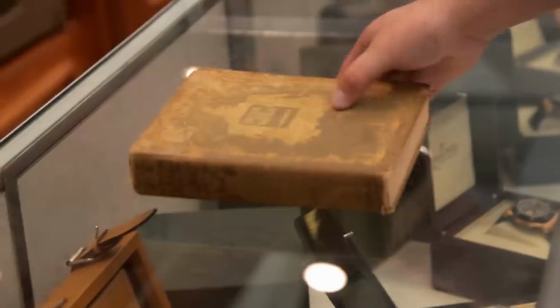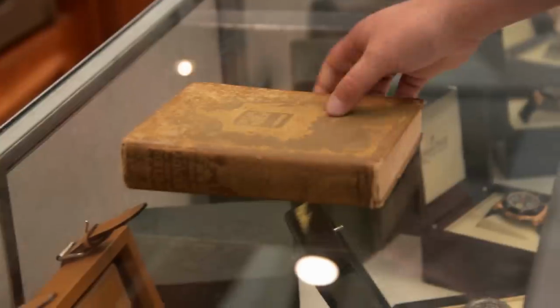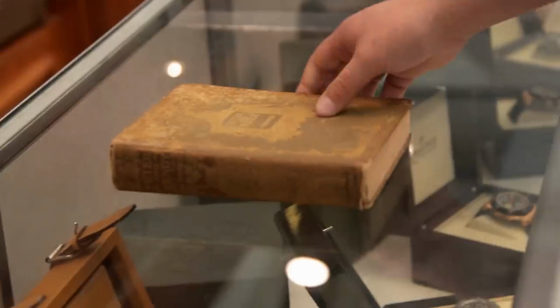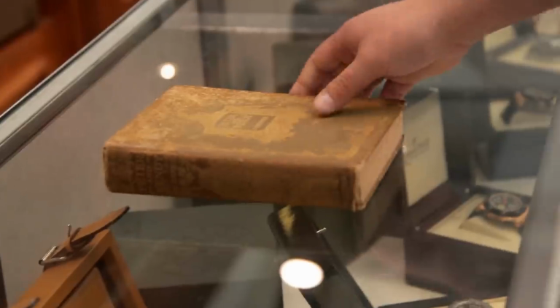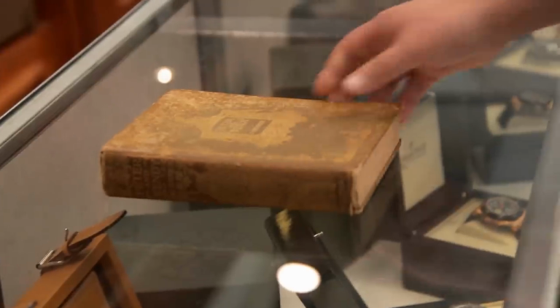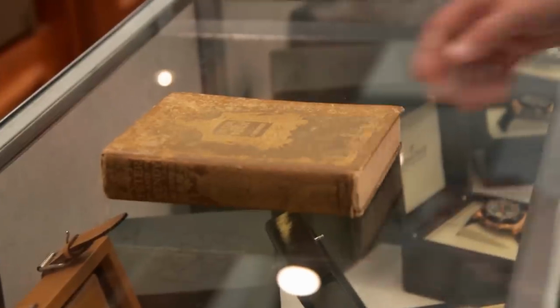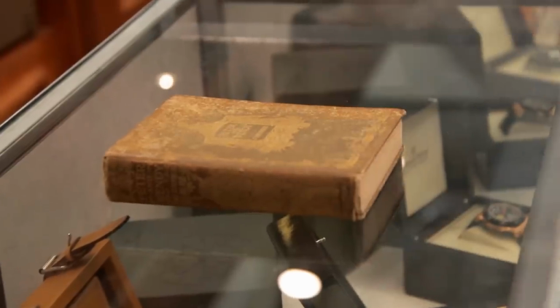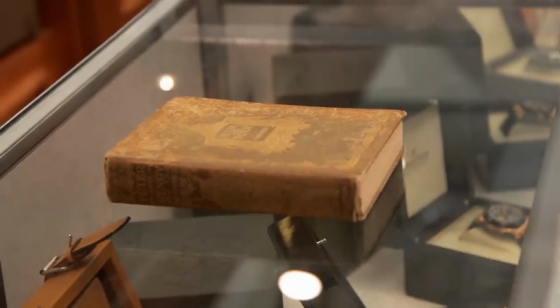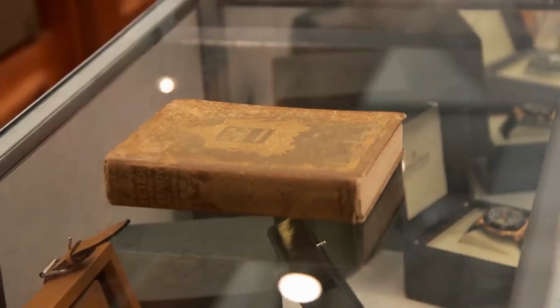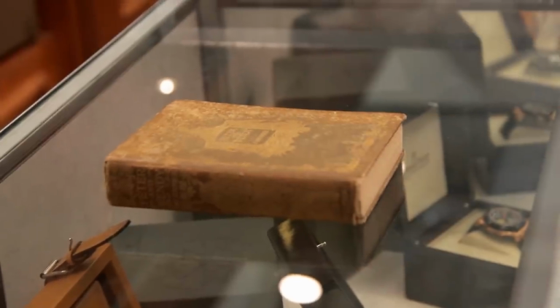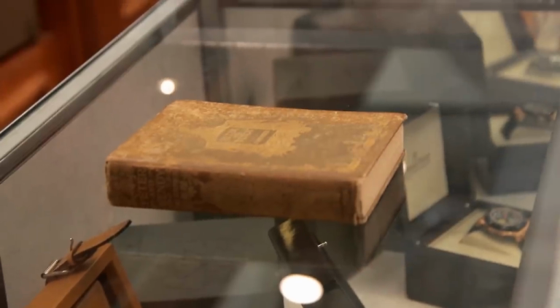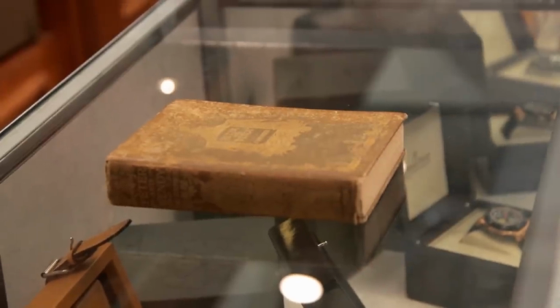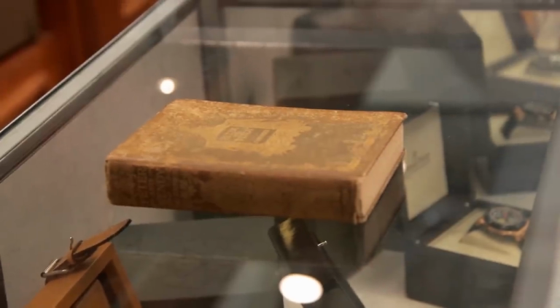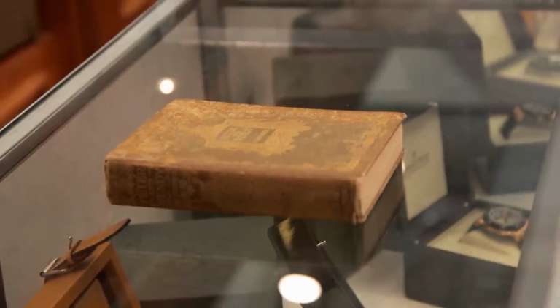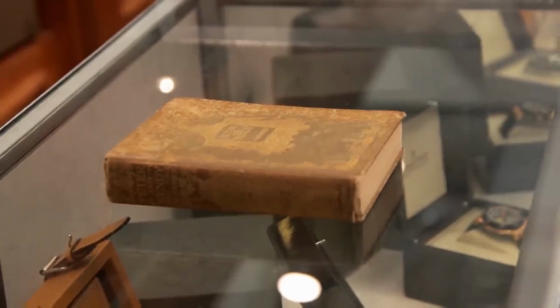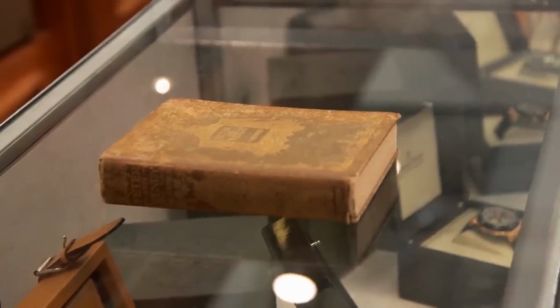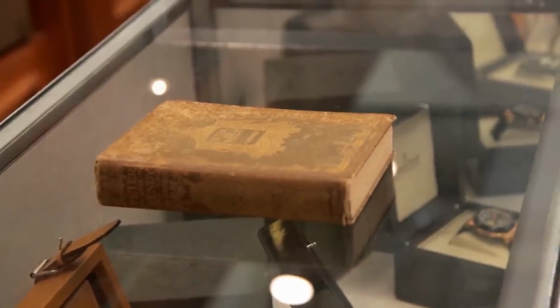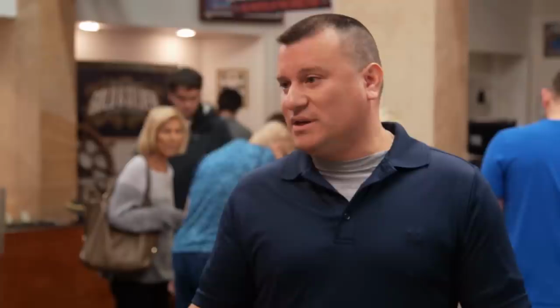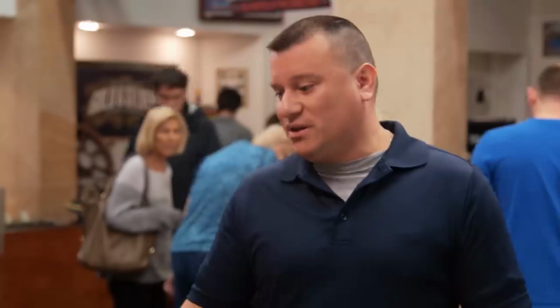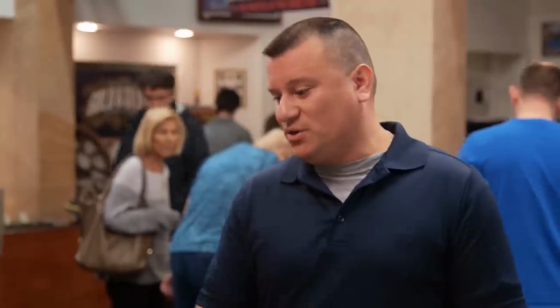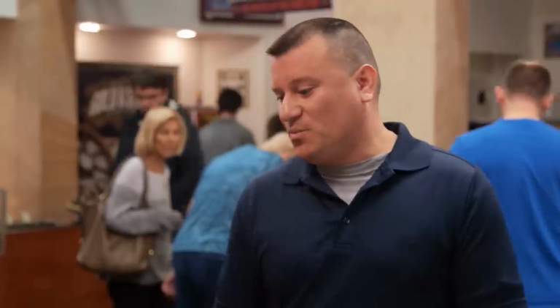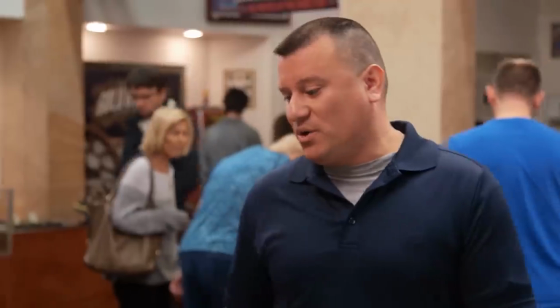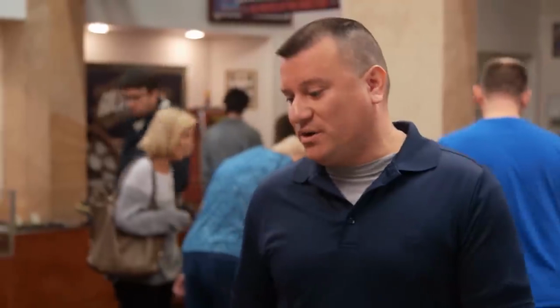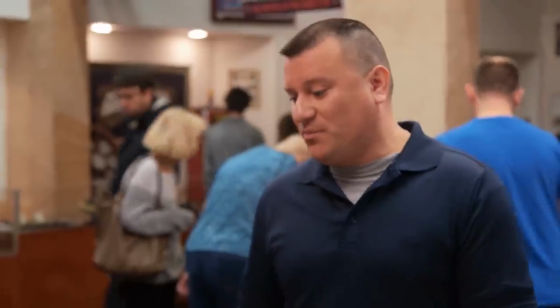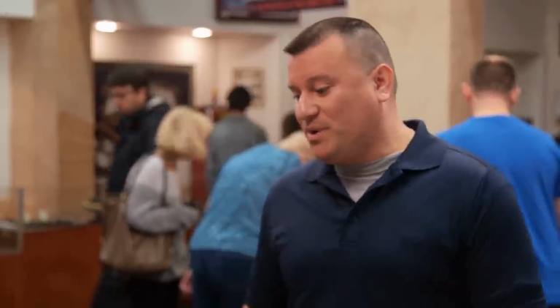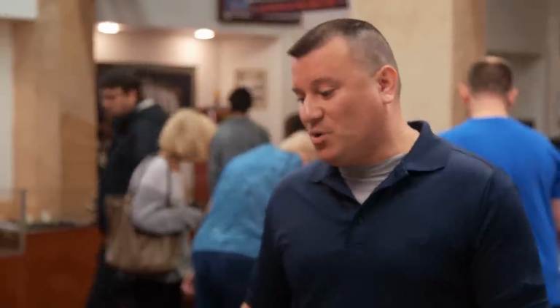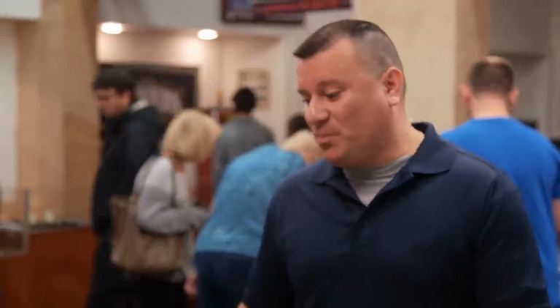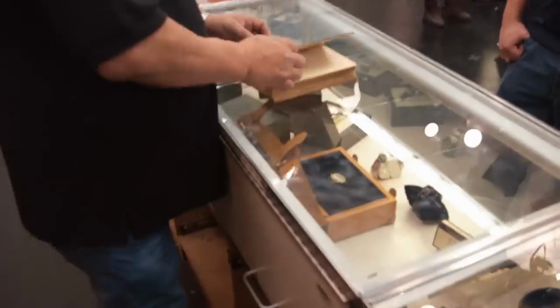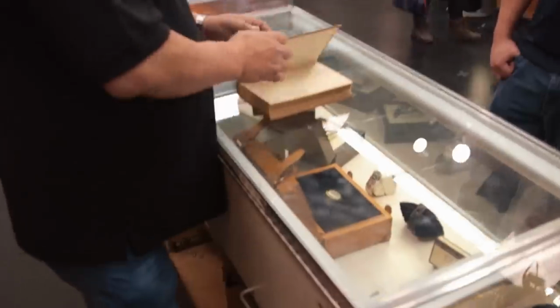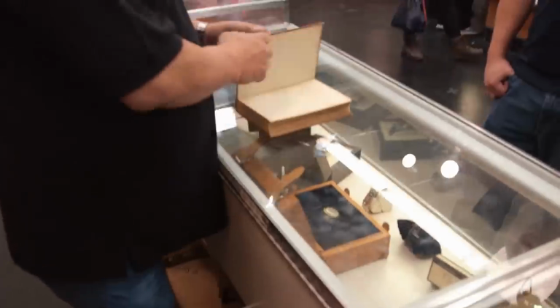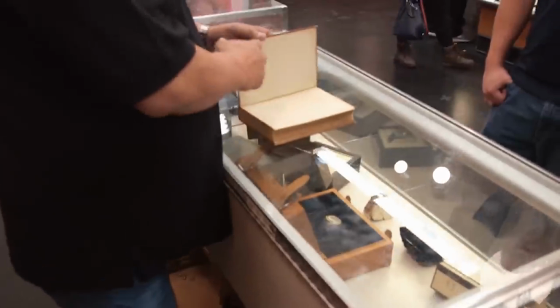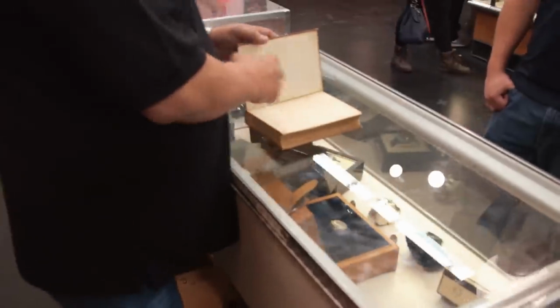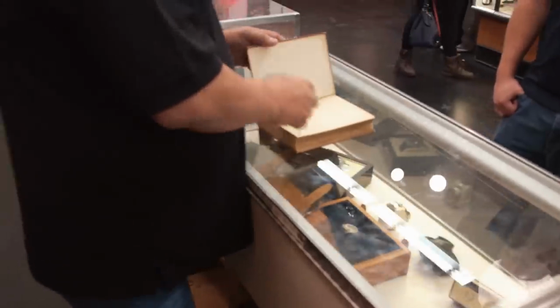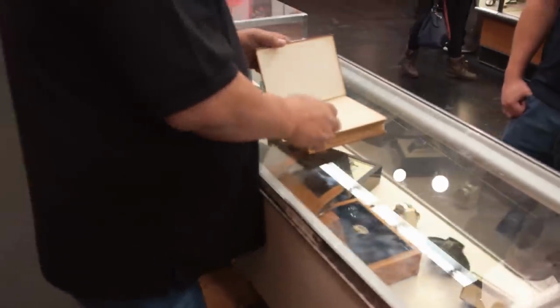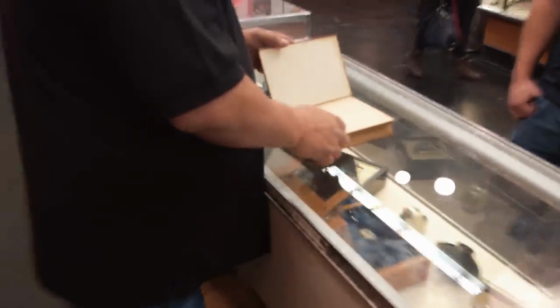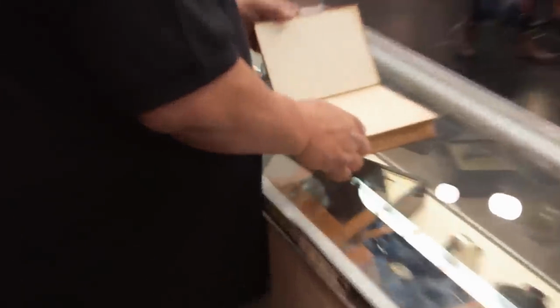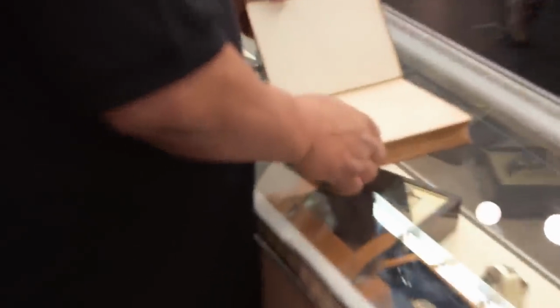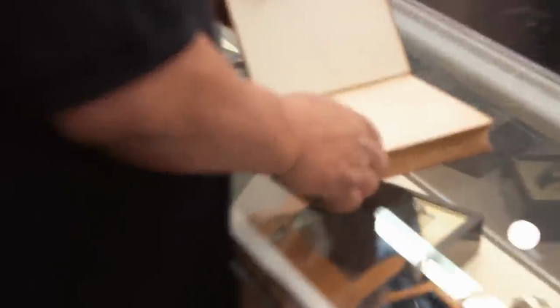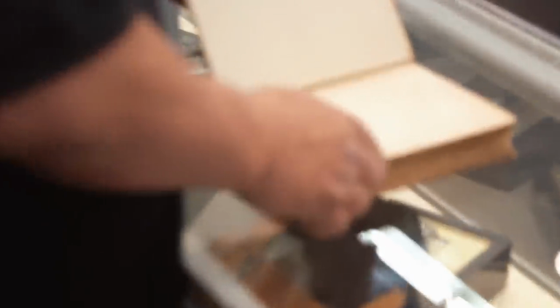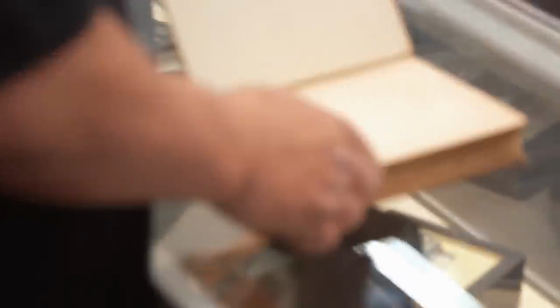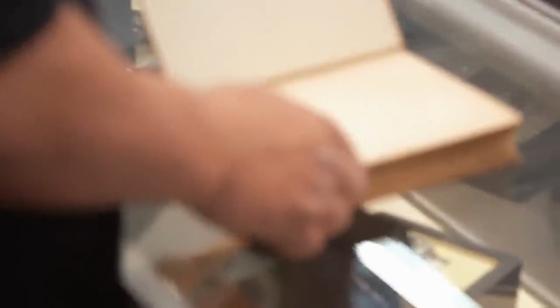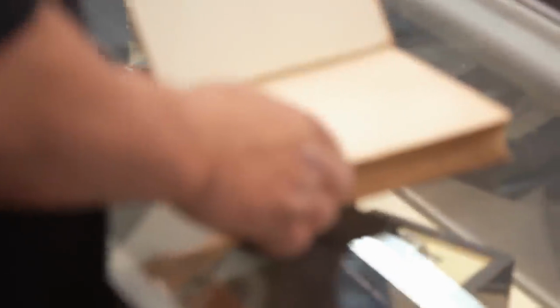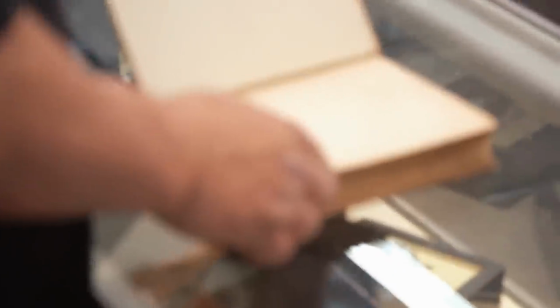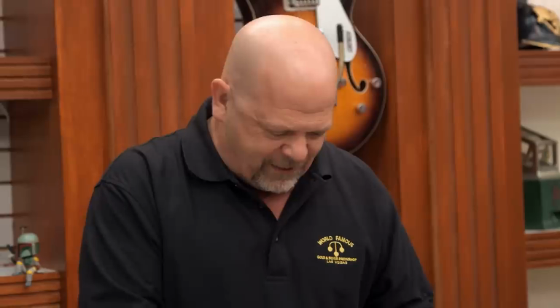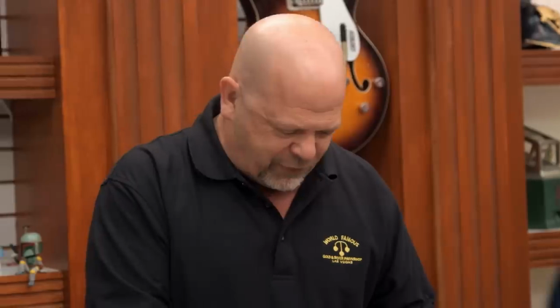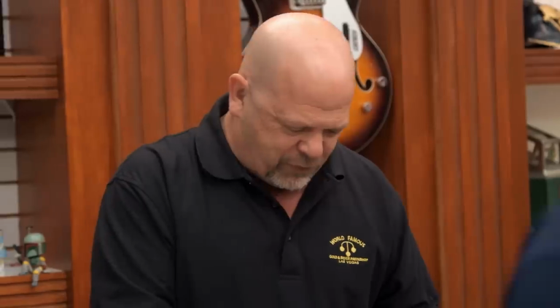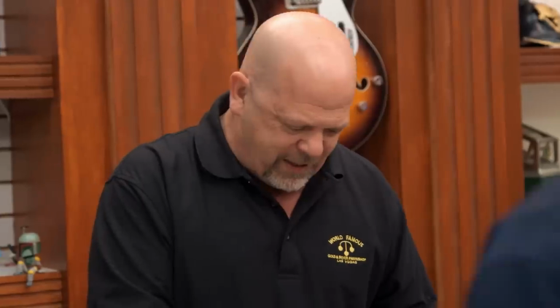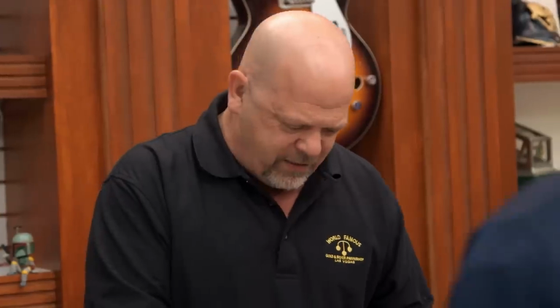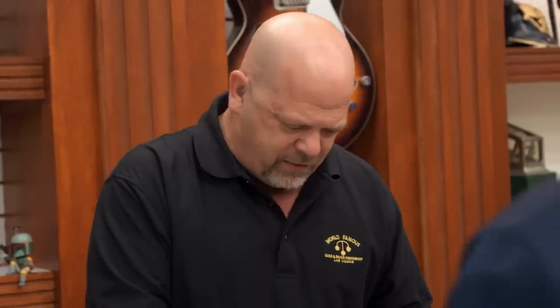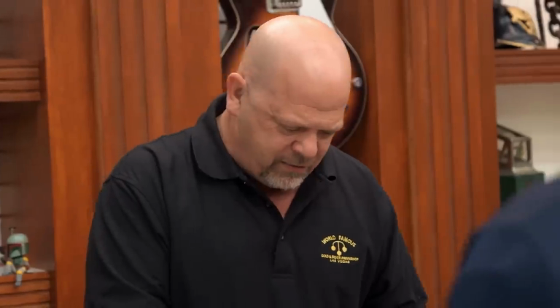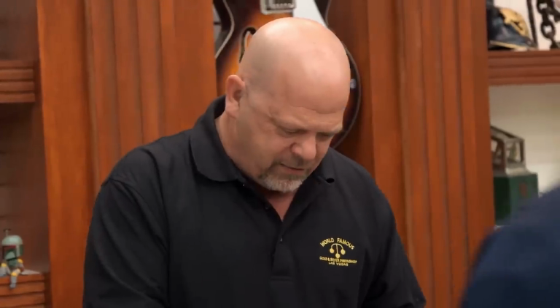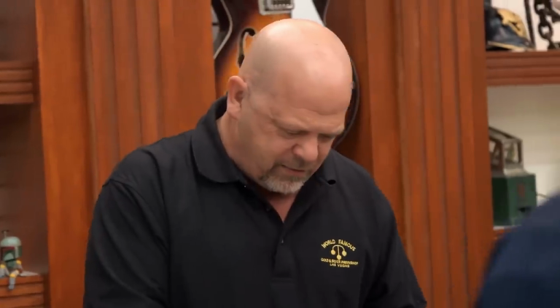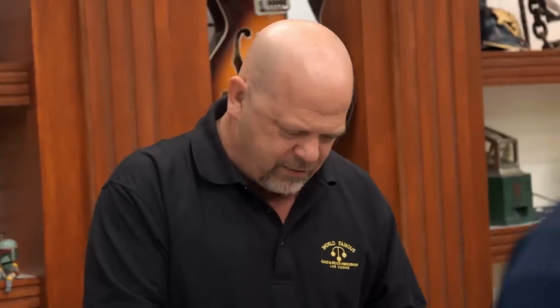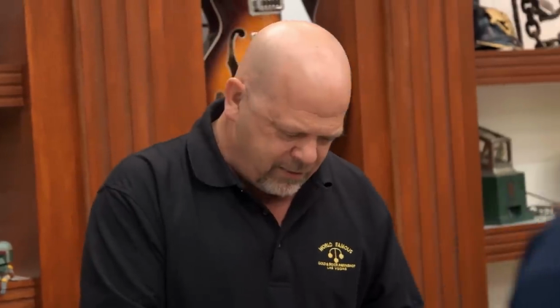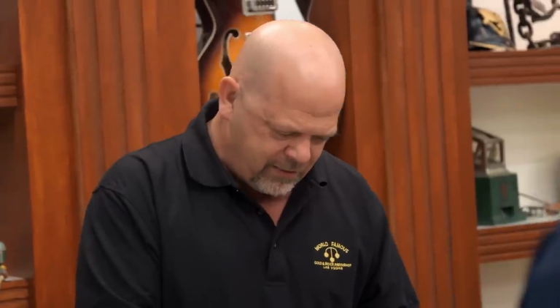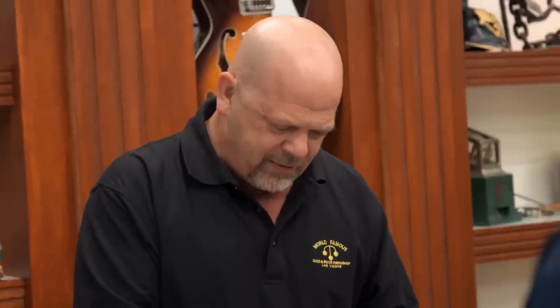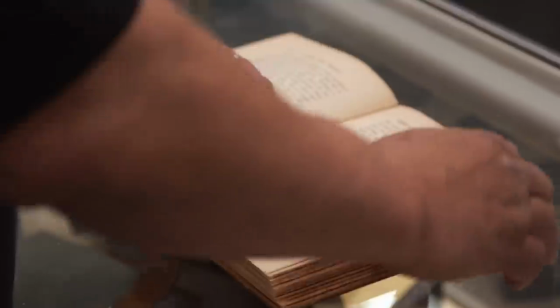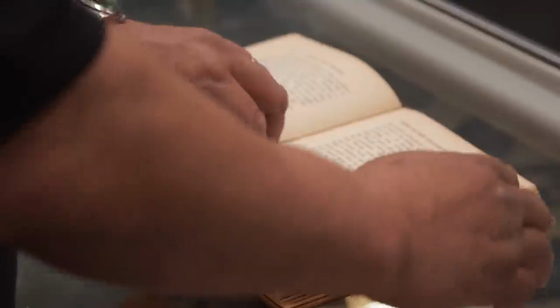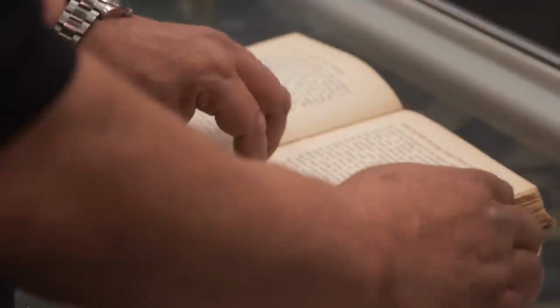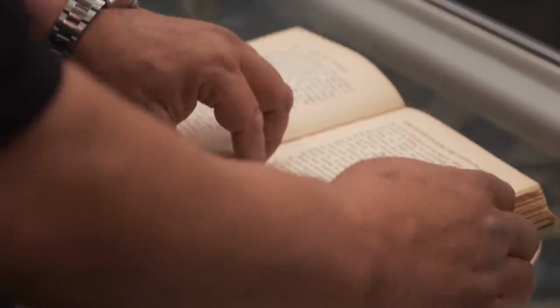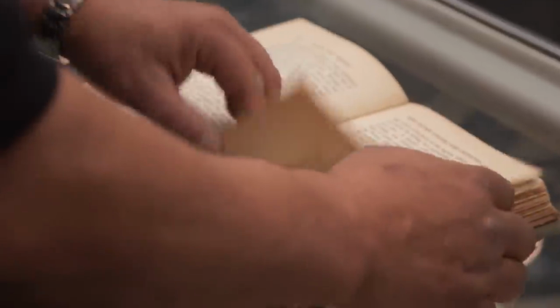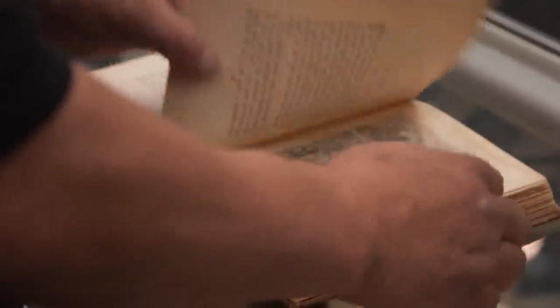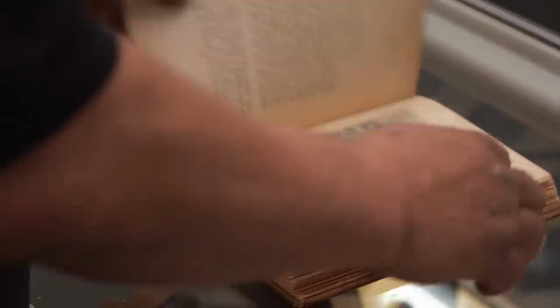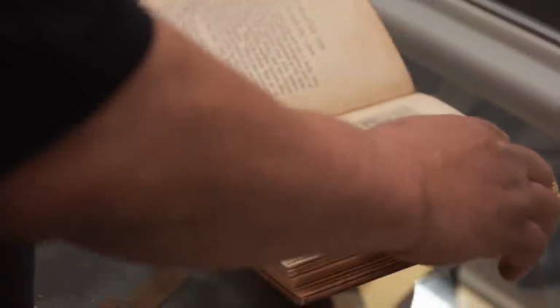I have this 1911 first edition book of Peter Pan. Pretty damn neat. Is this thing illustrated? Yes. The artwork's amazing.